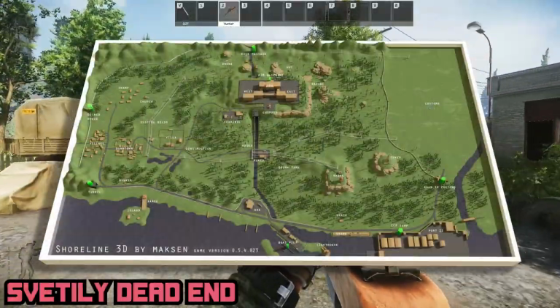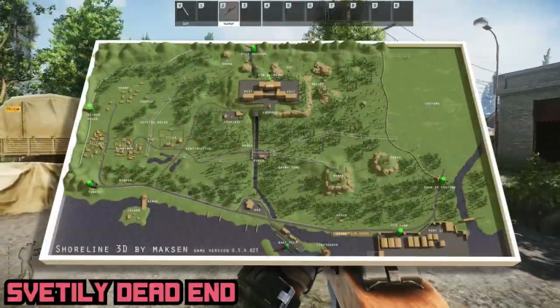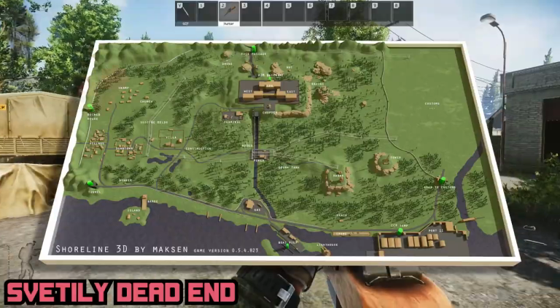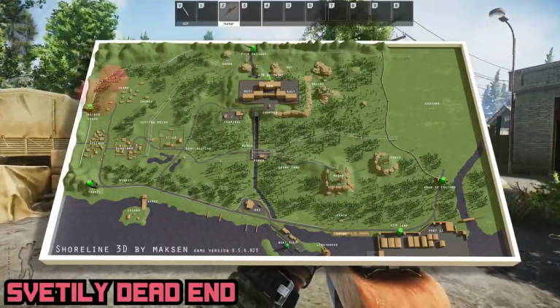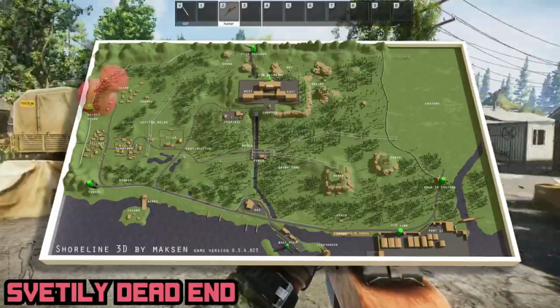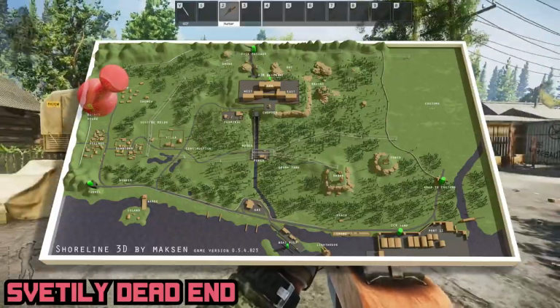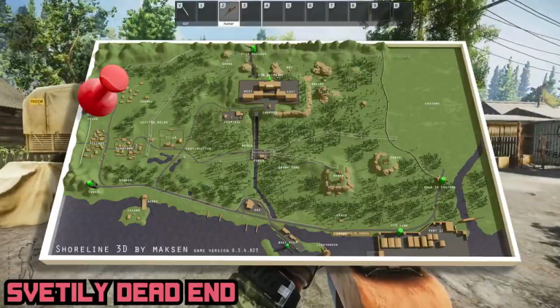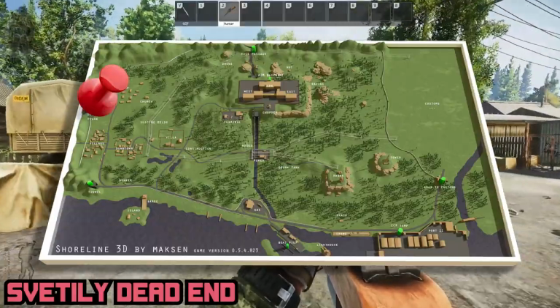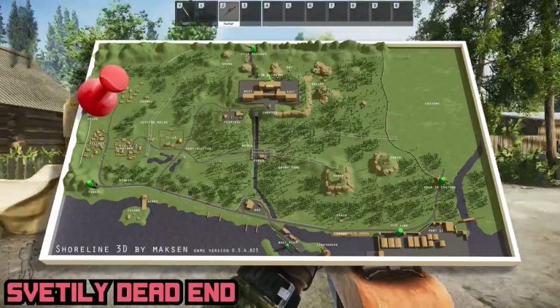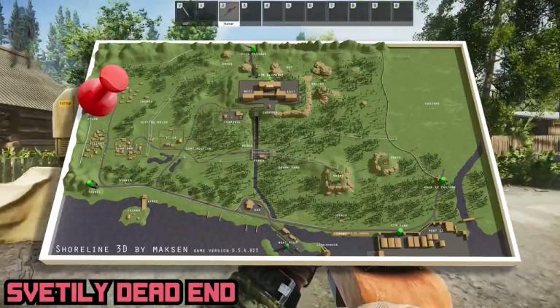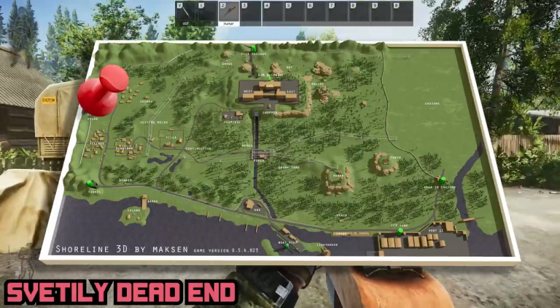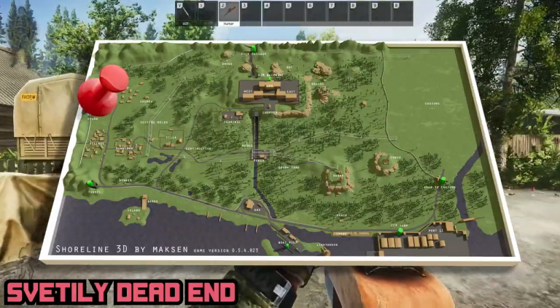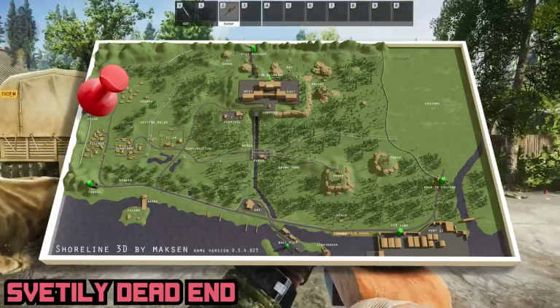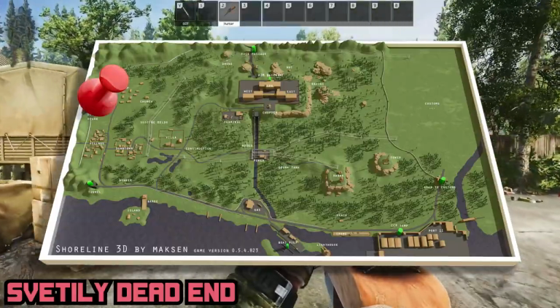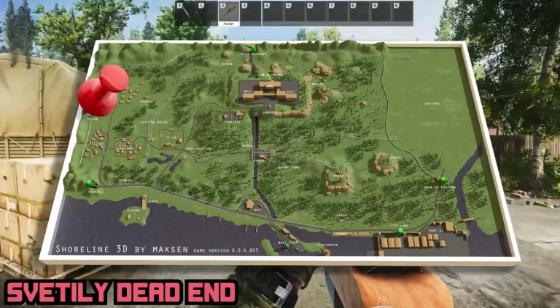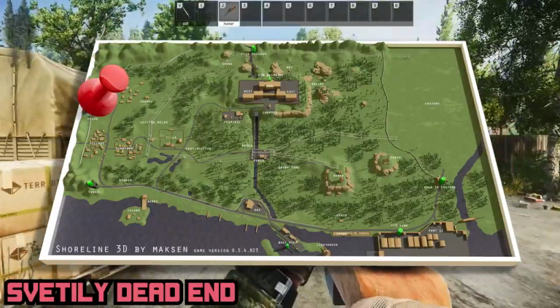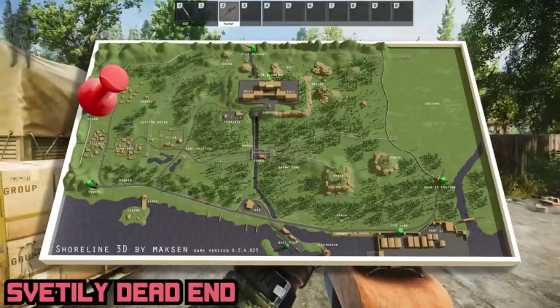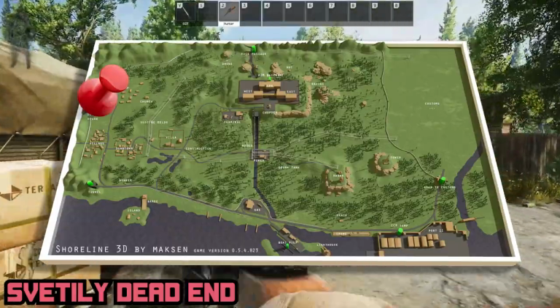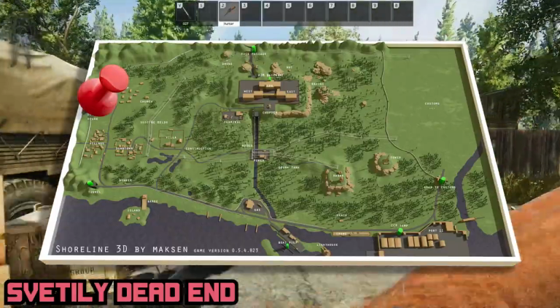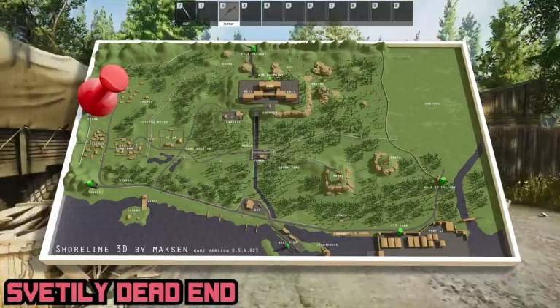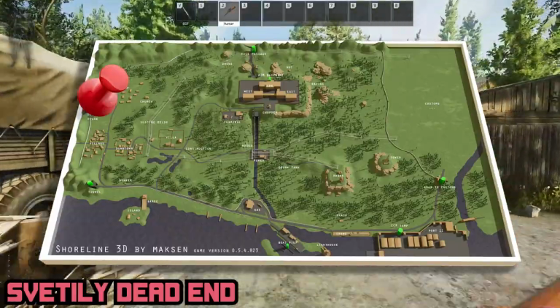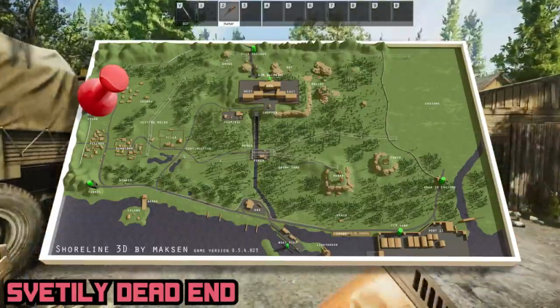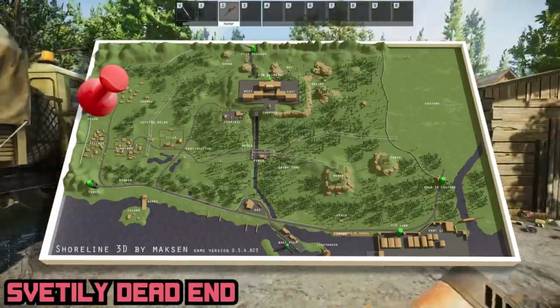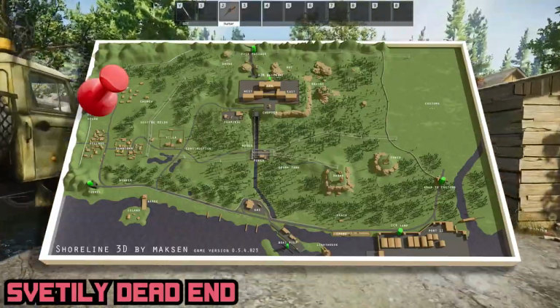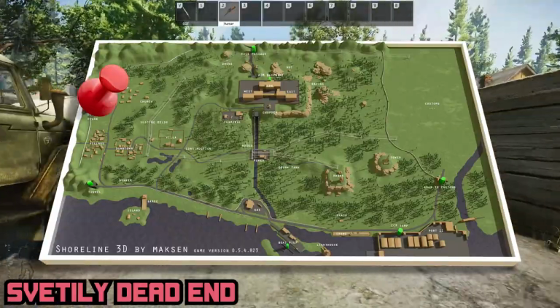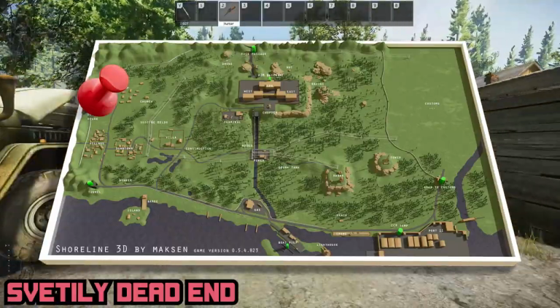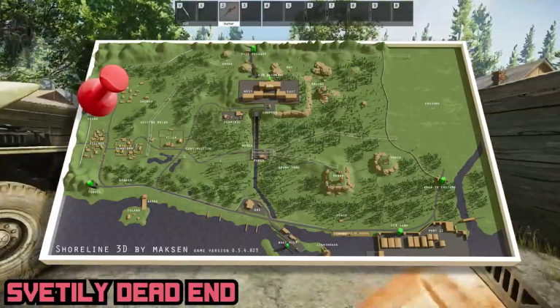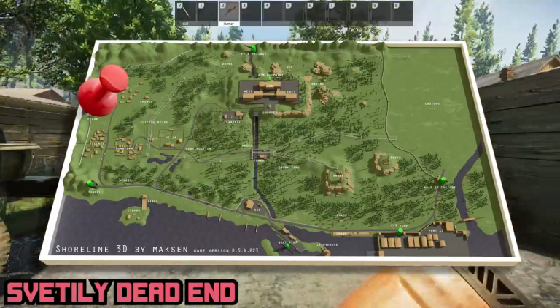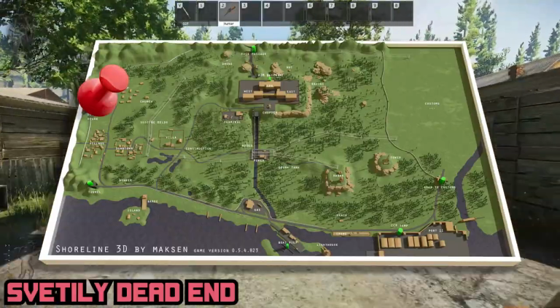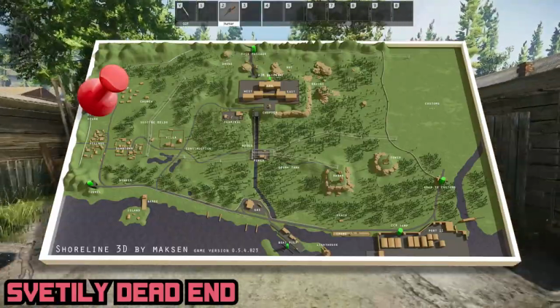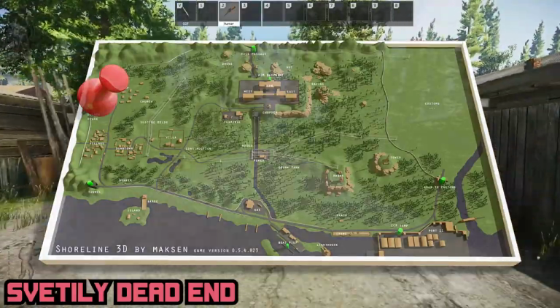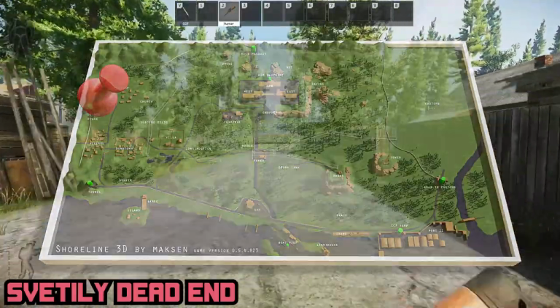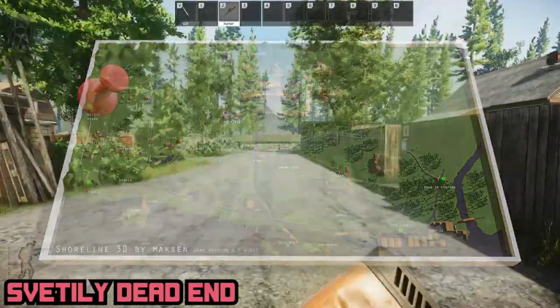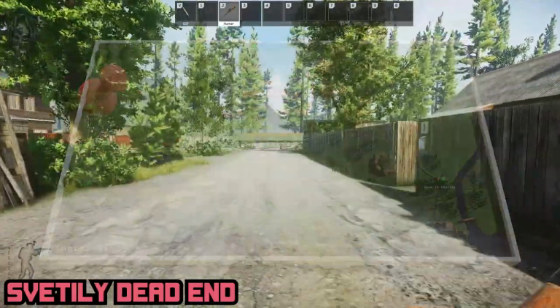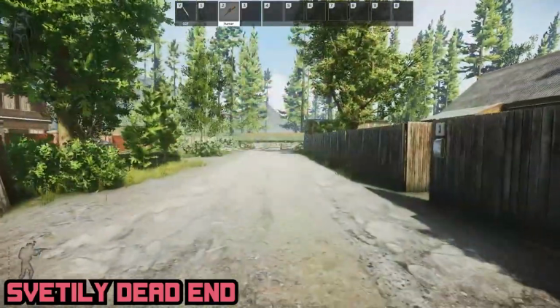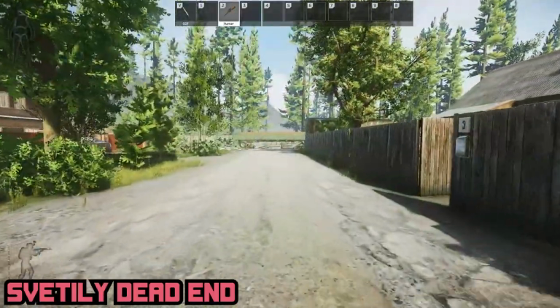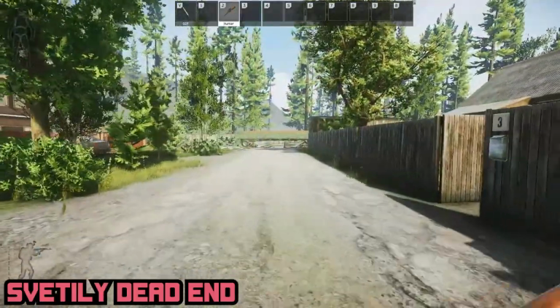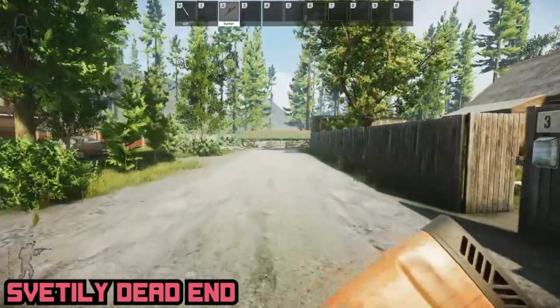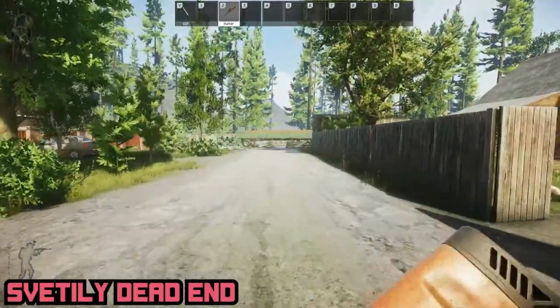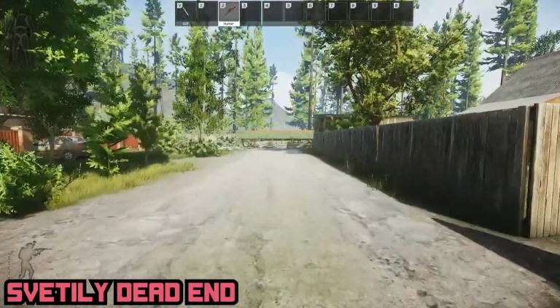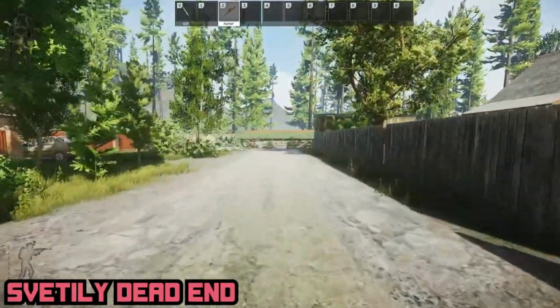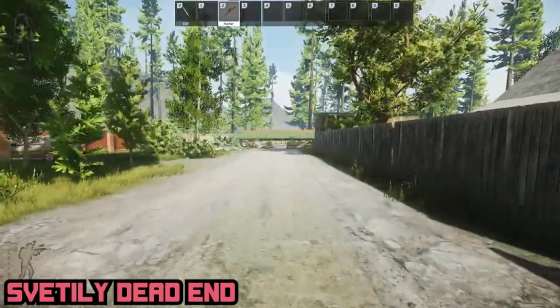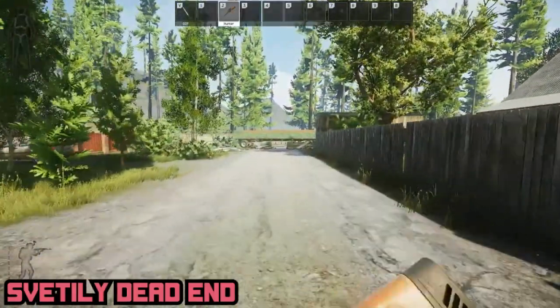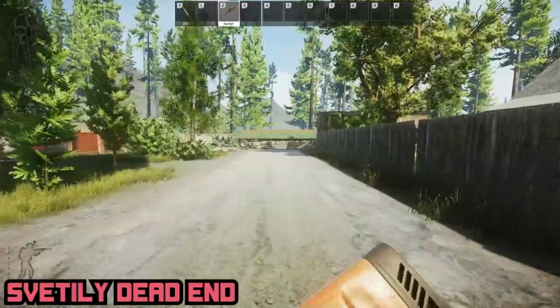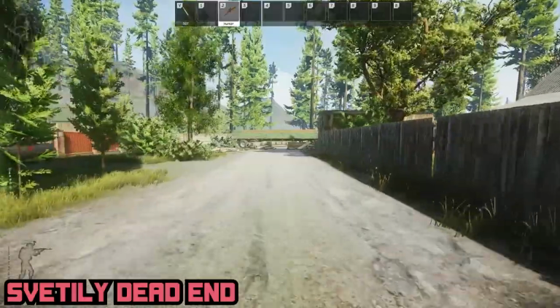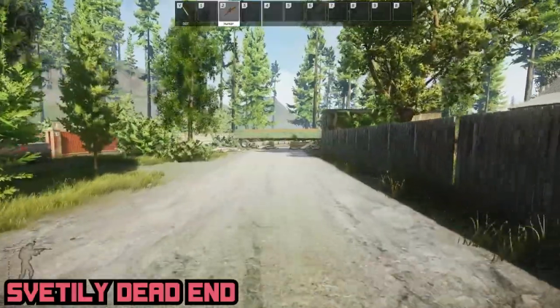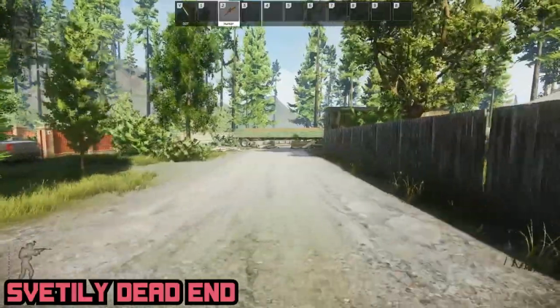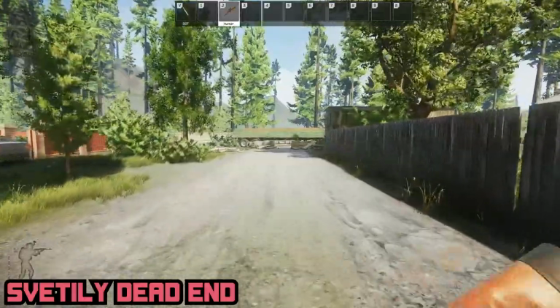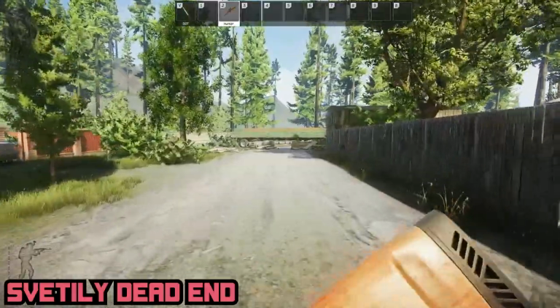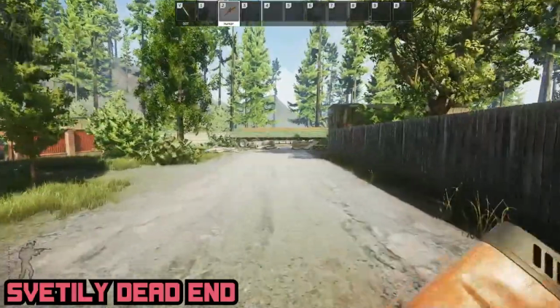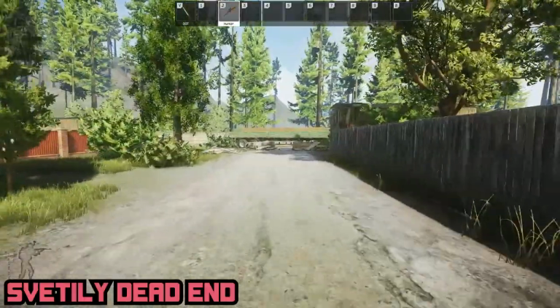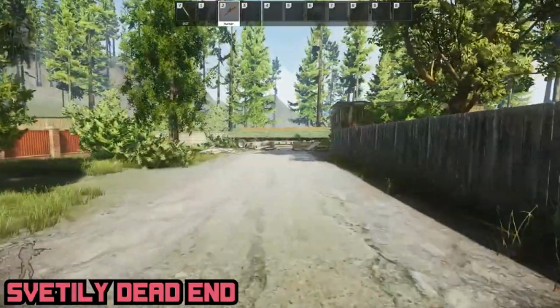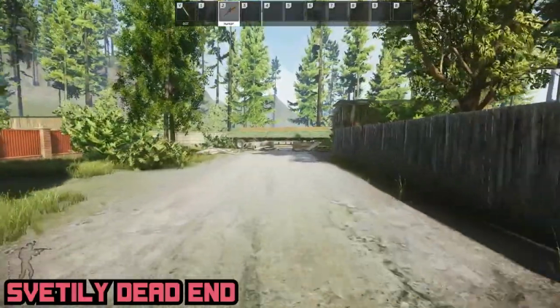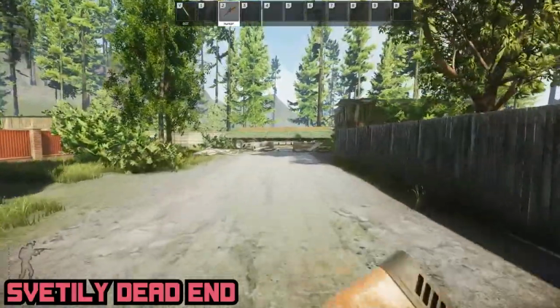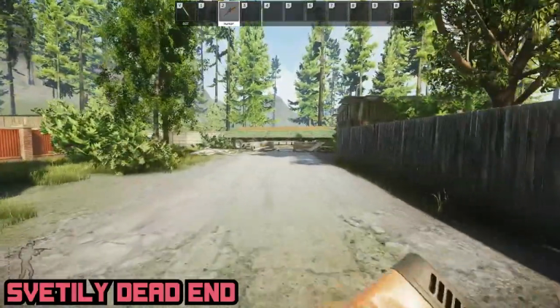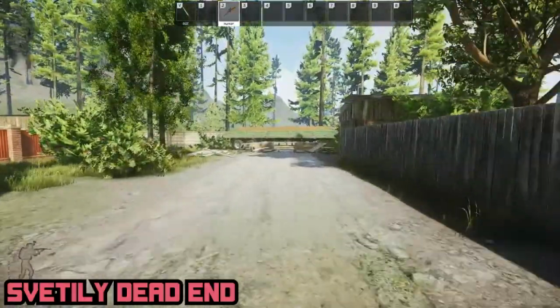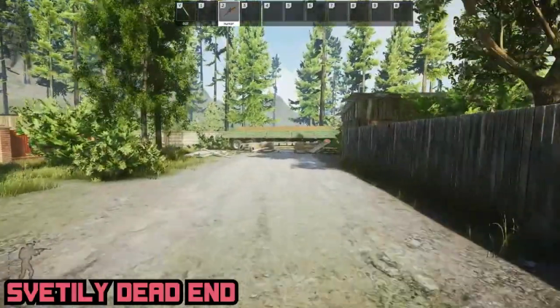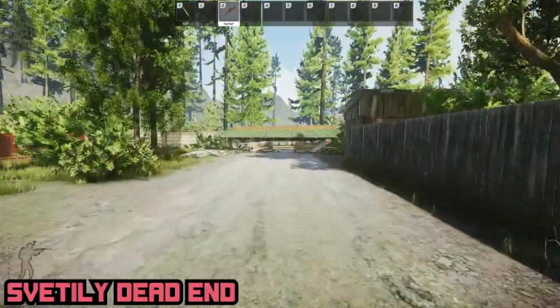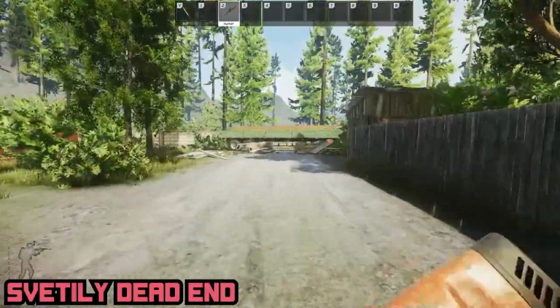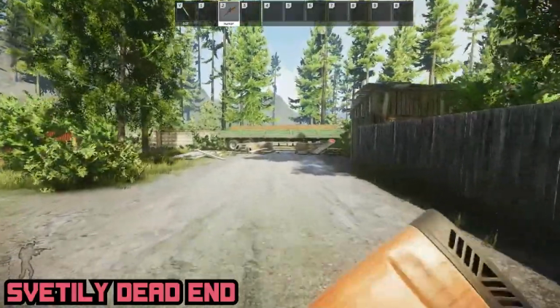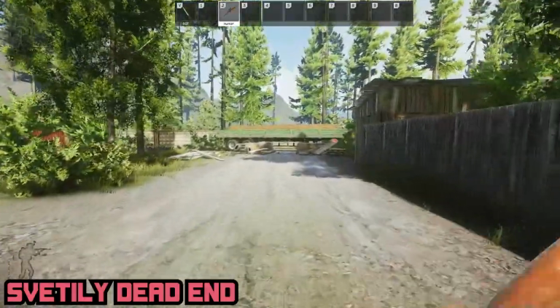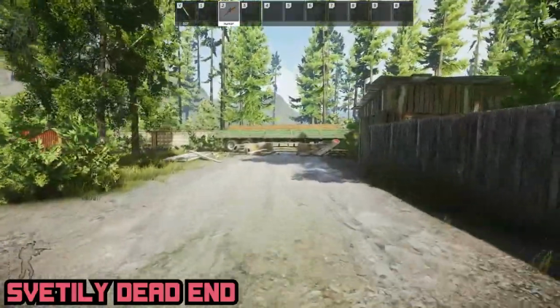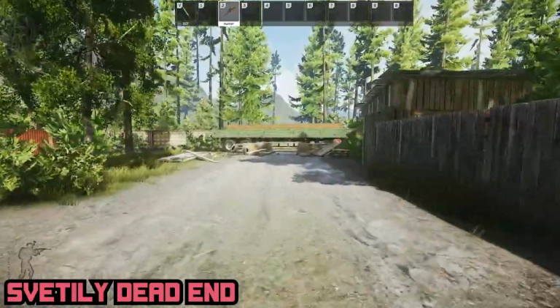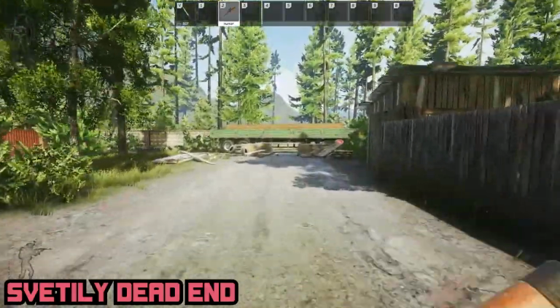Sveta Little Tiddy's Dead End is right in the center of town, hugging the western map barrier. Just stand next to the large shipping truck.